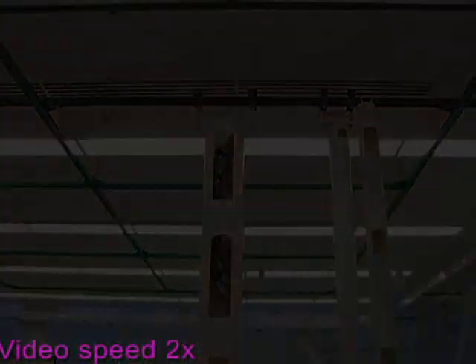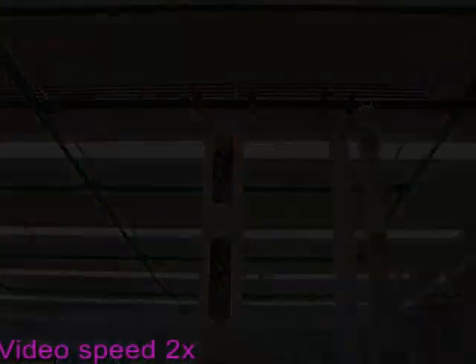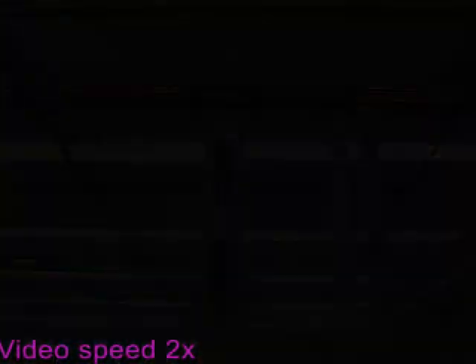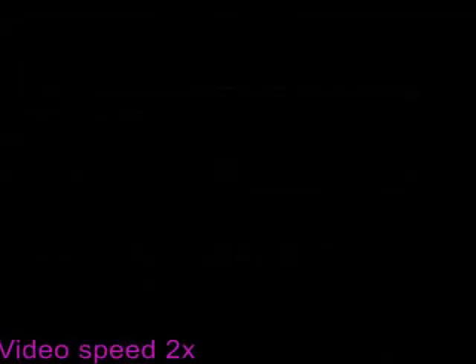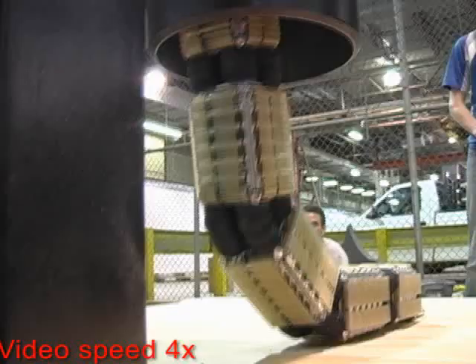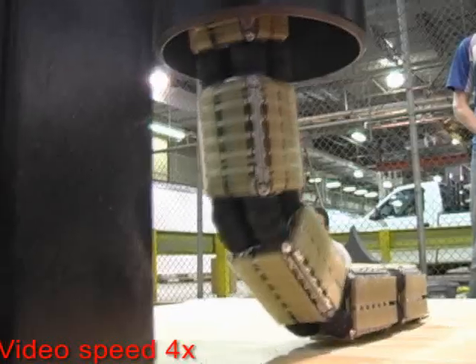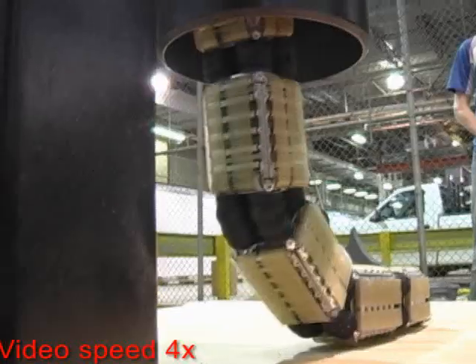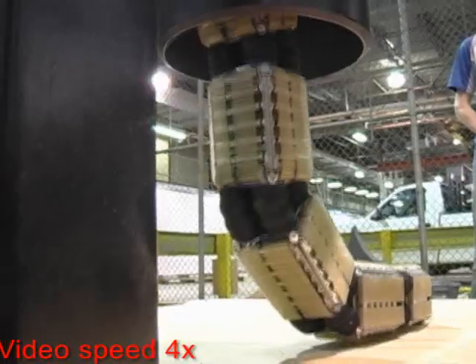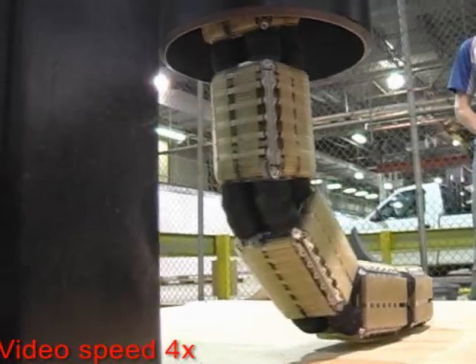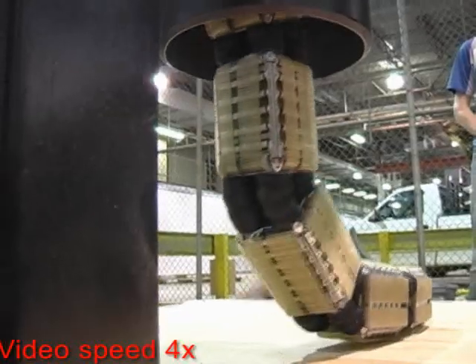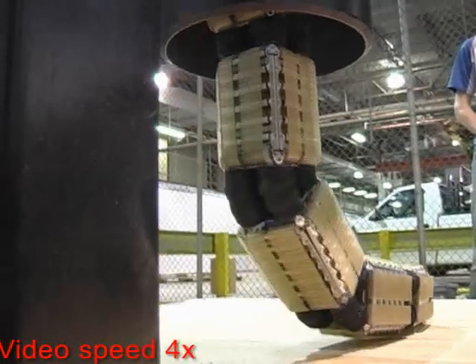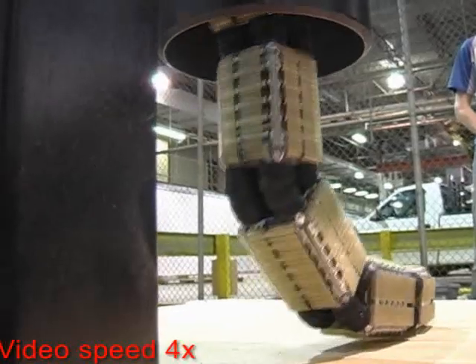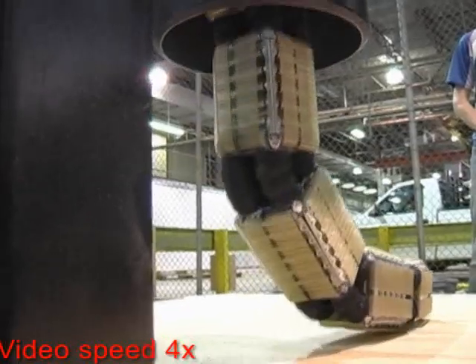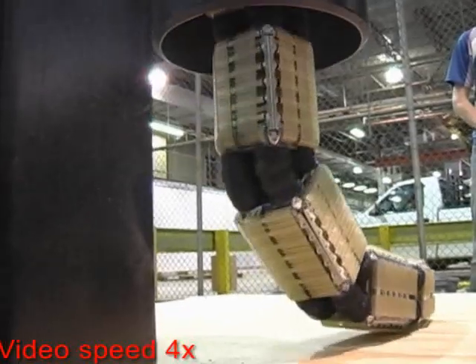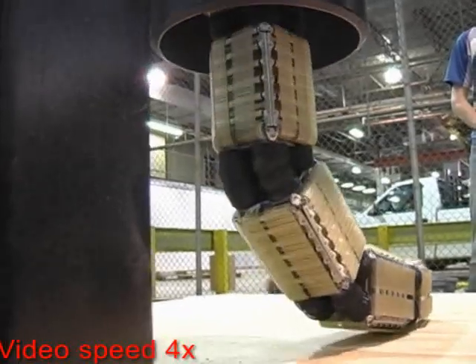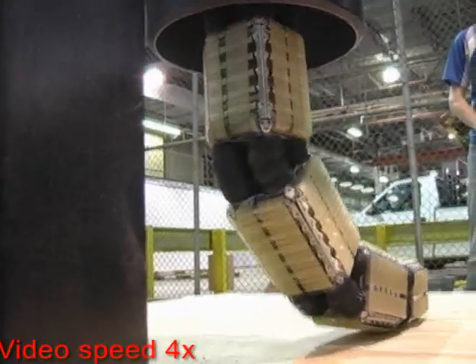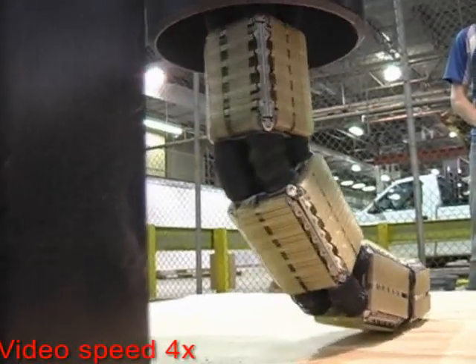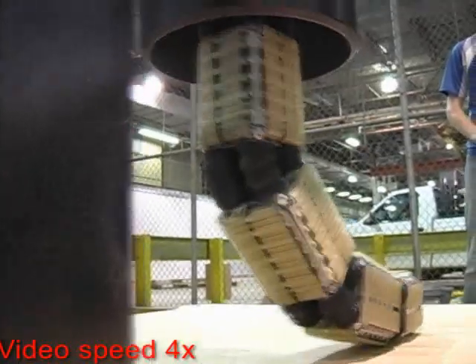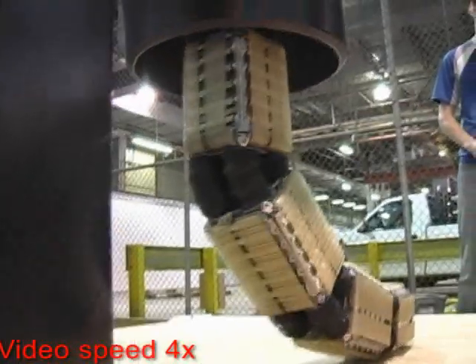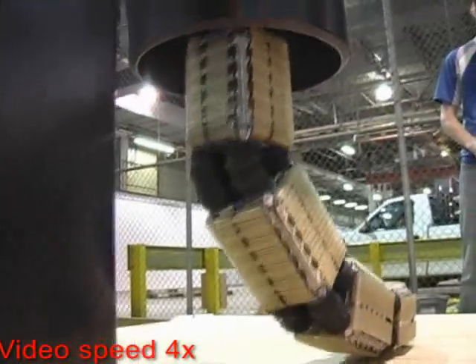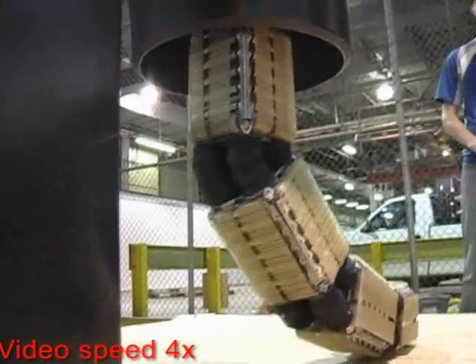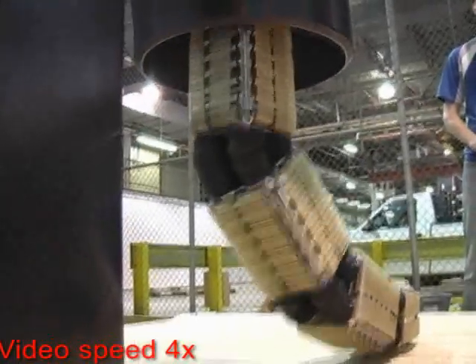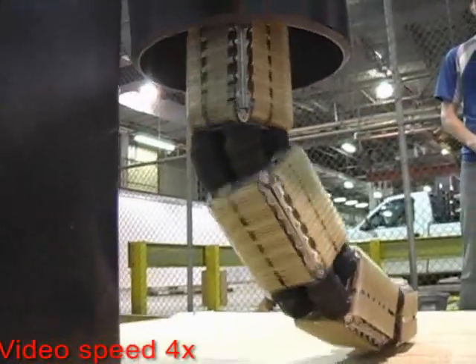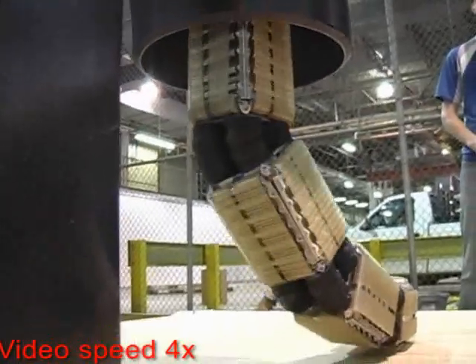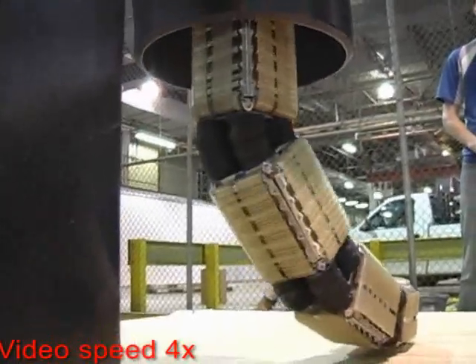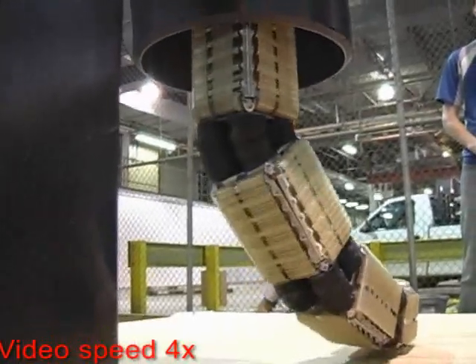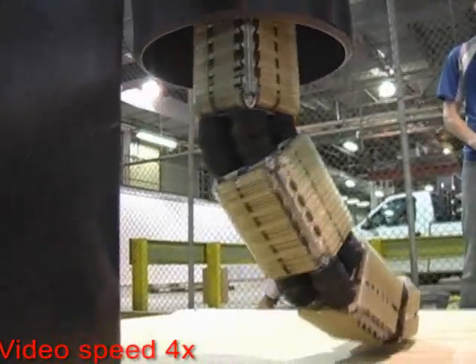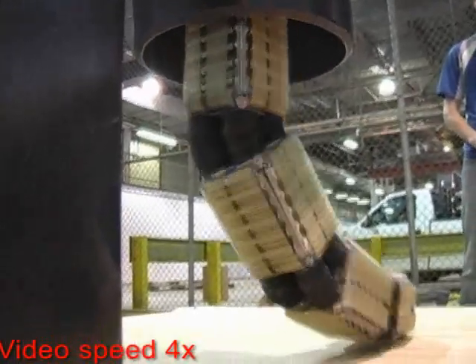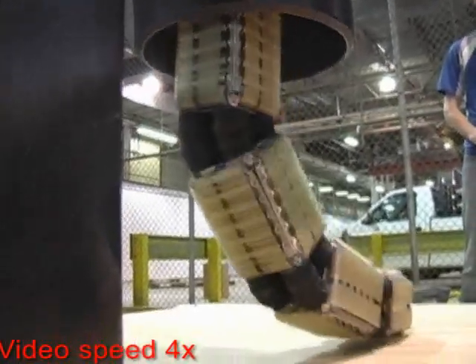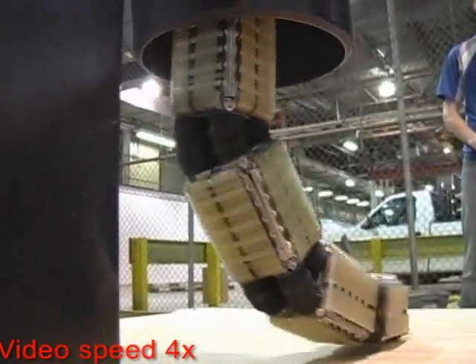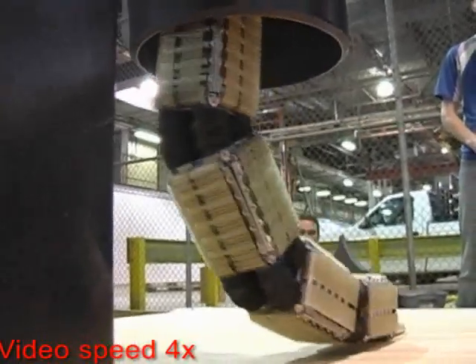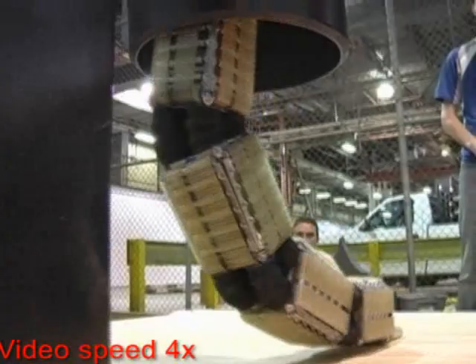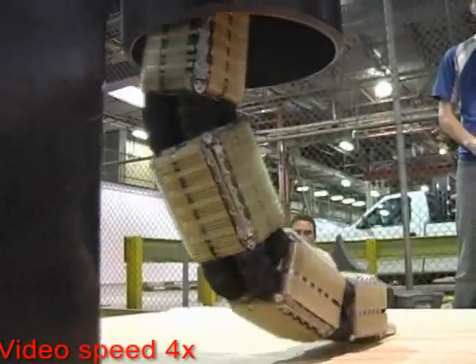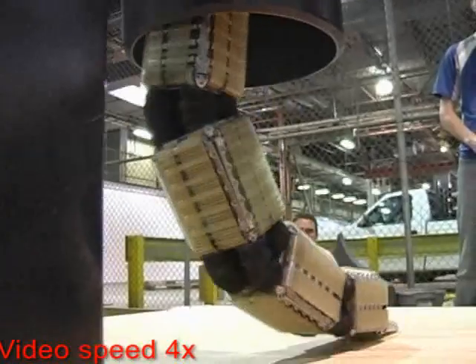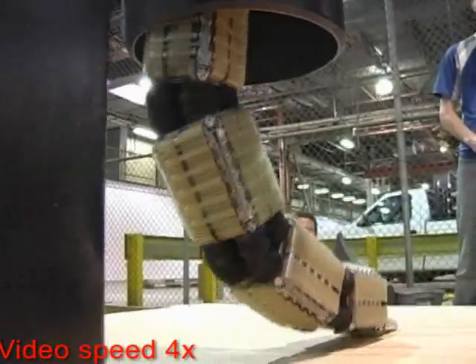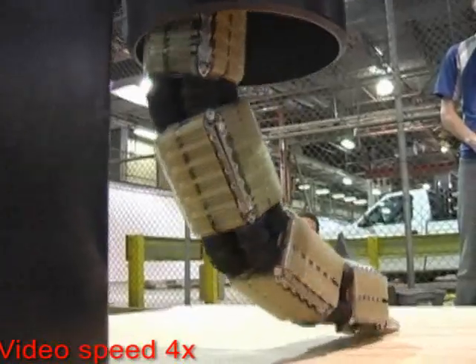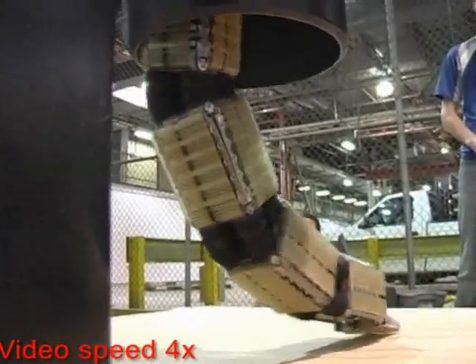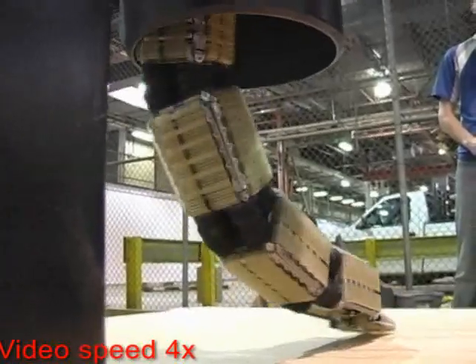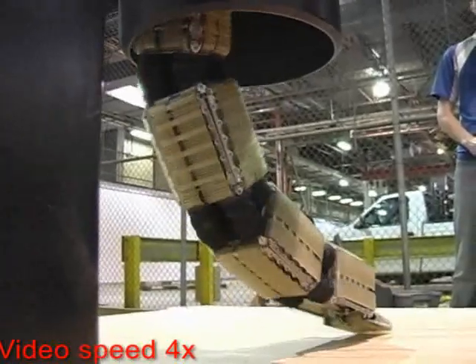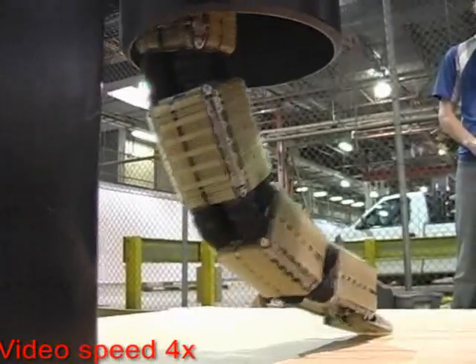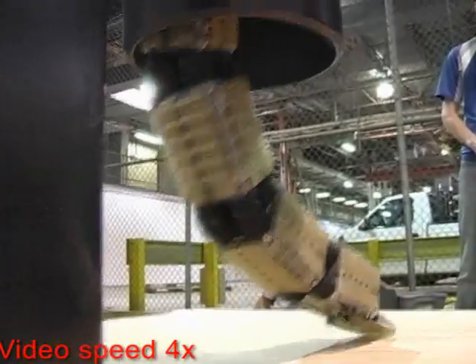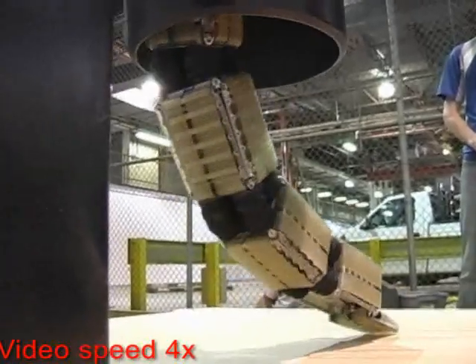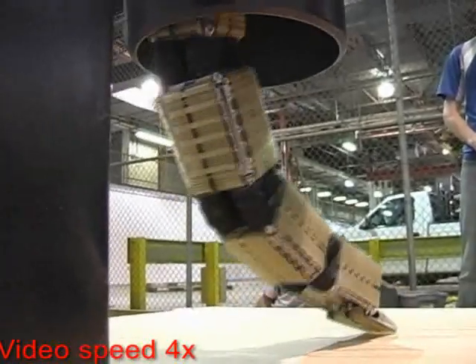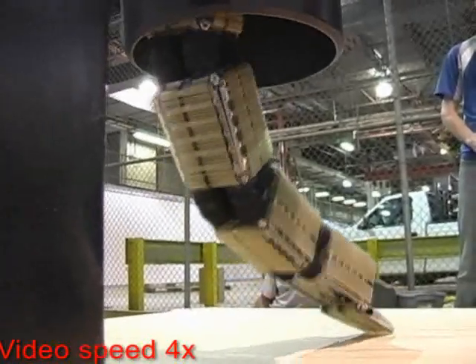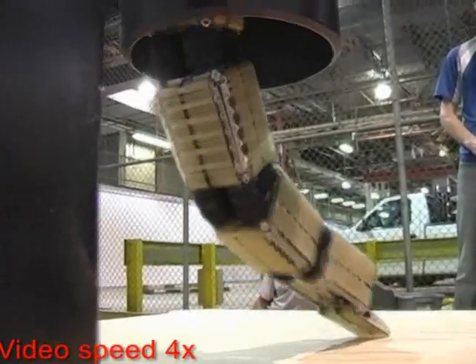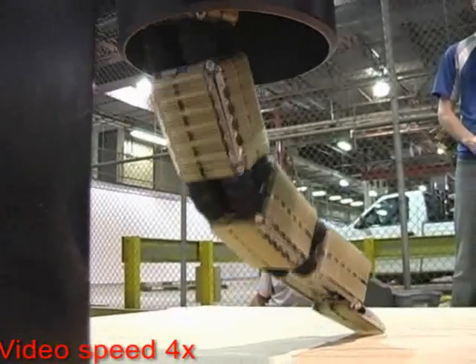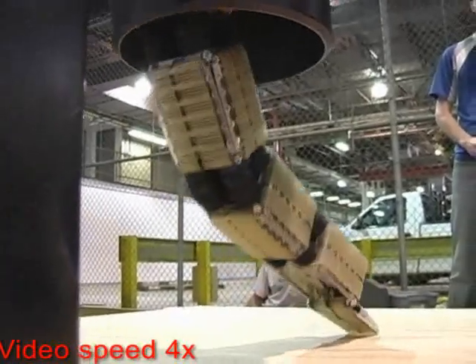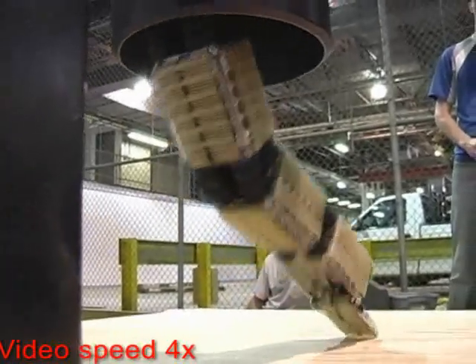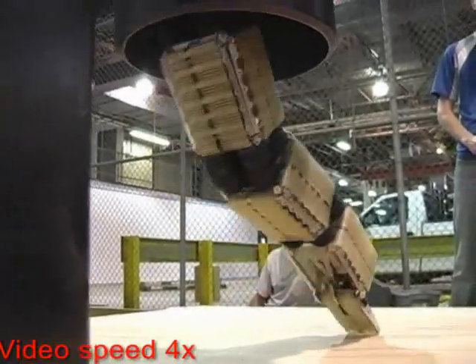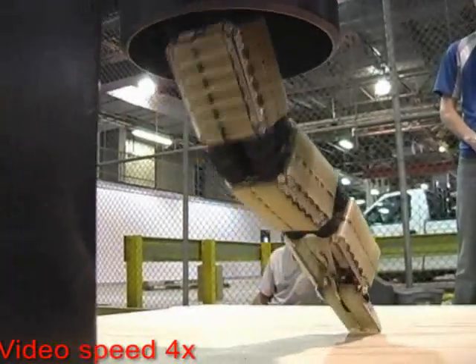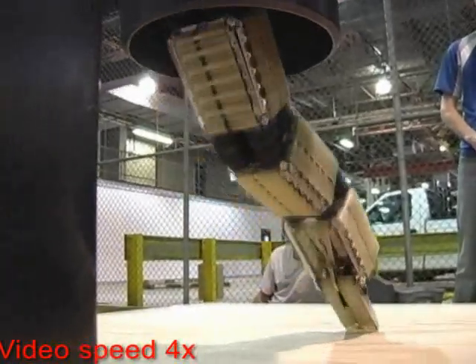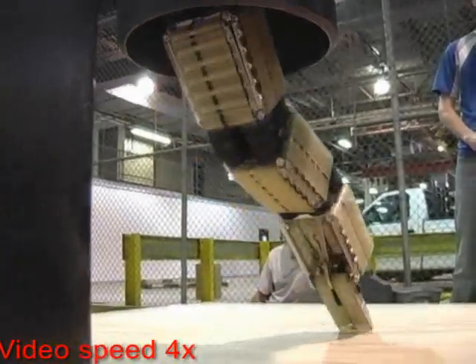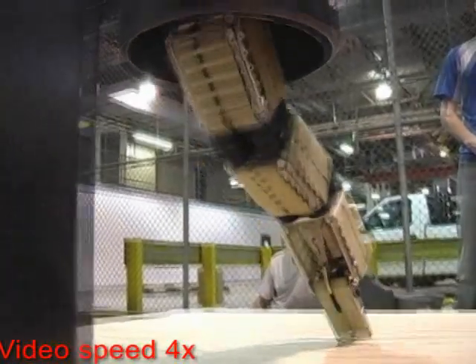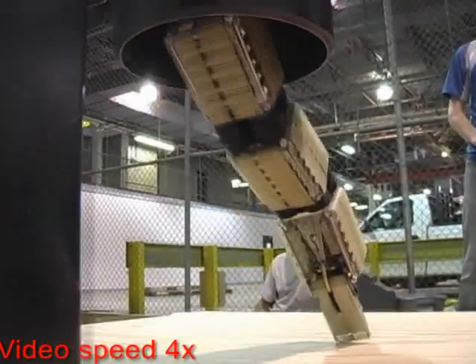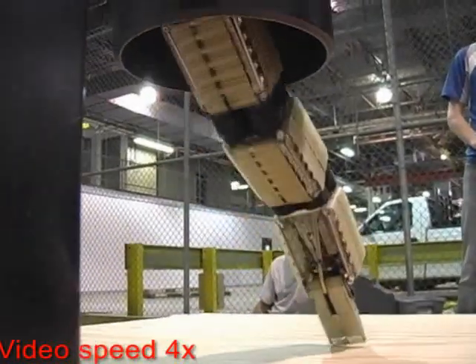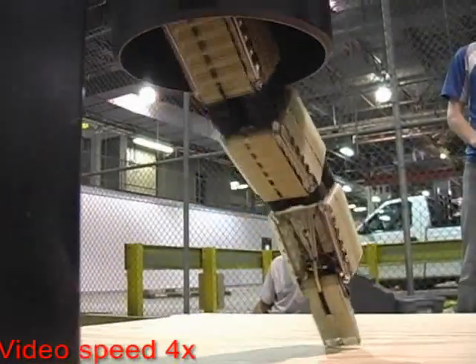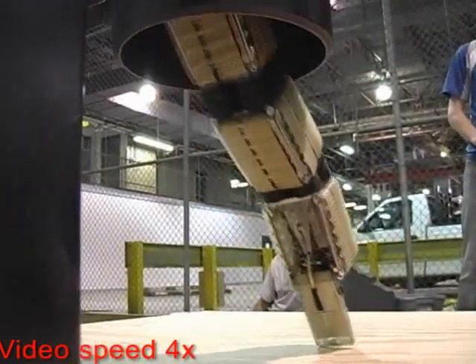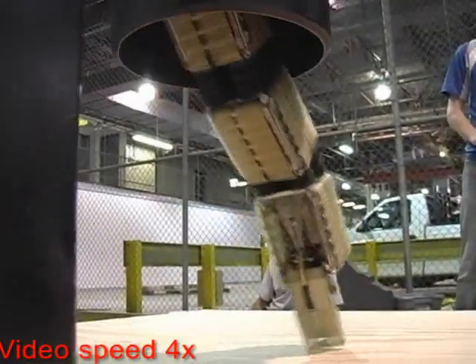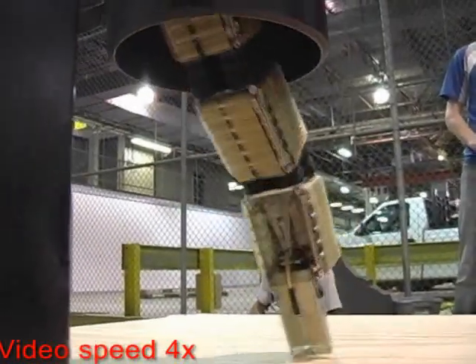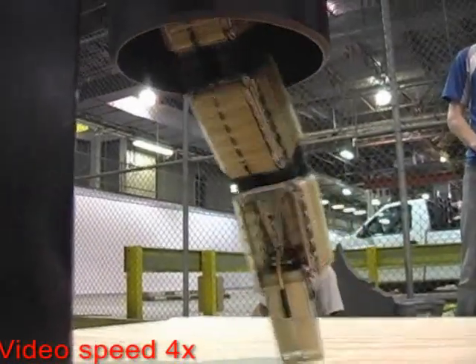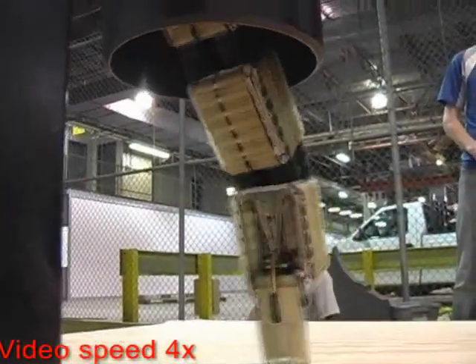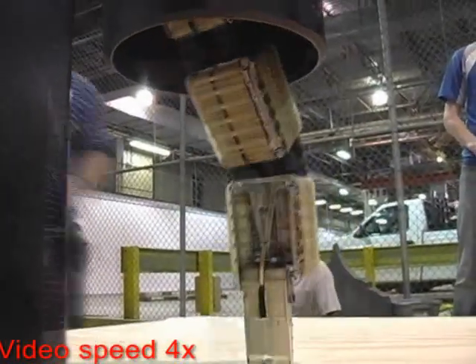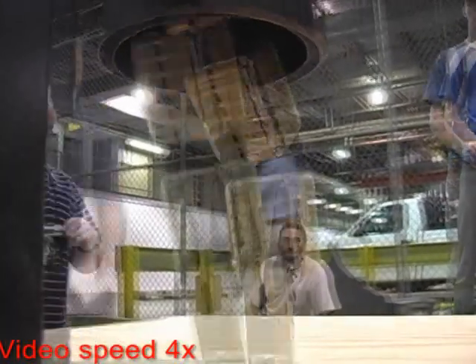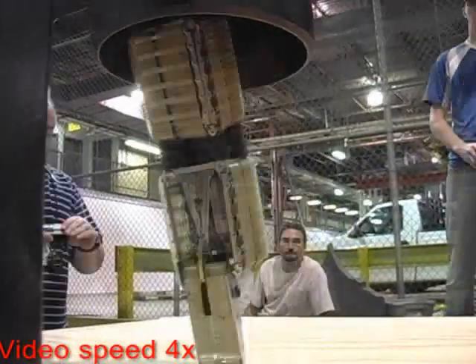Another unique feature of the OT-4 is its set of extendable flippers that help it to scale obstacles of greater heights.